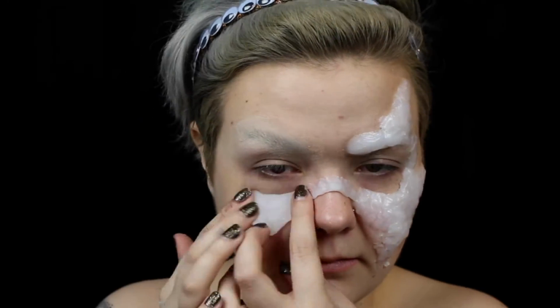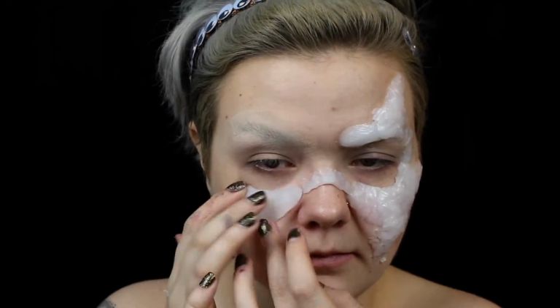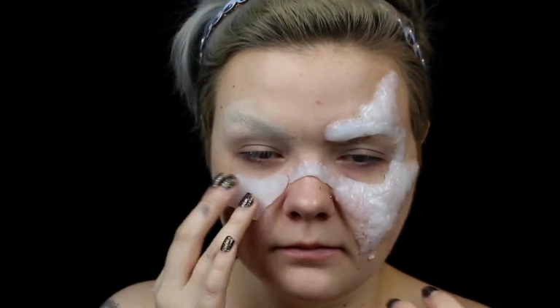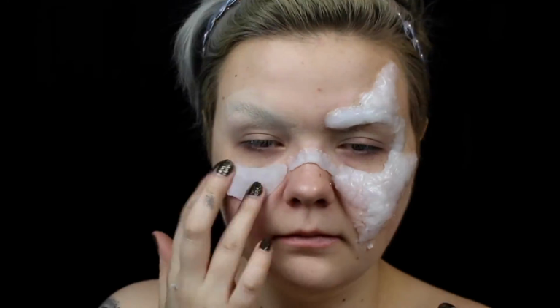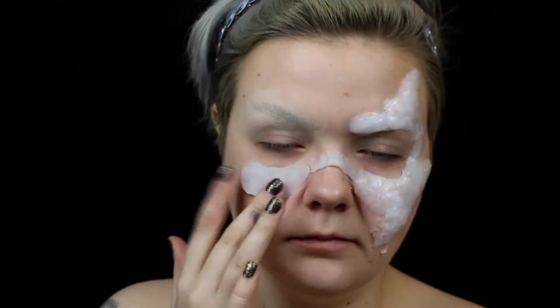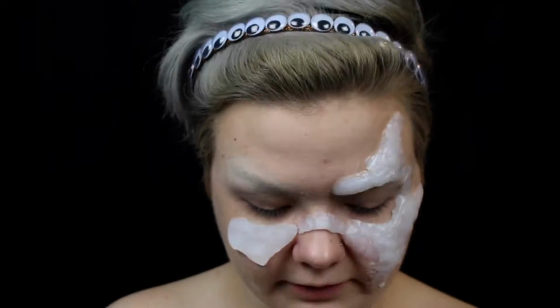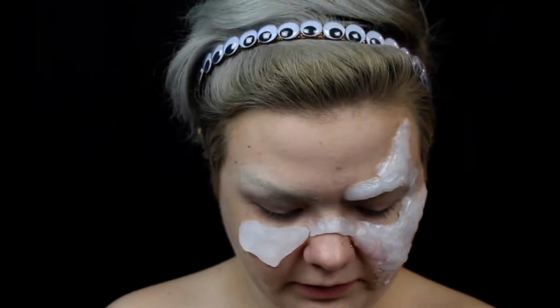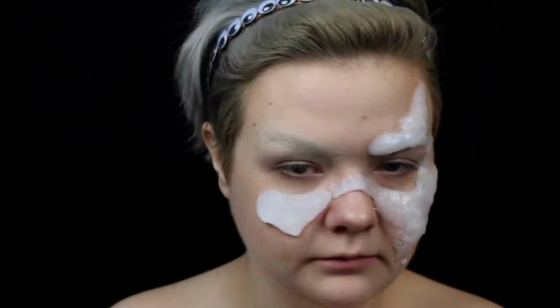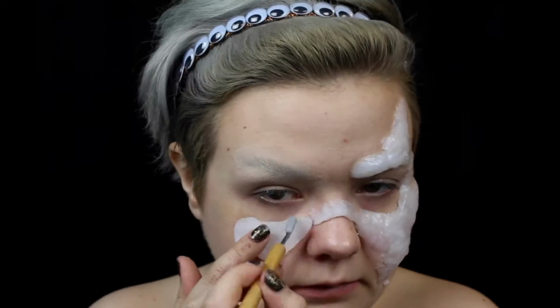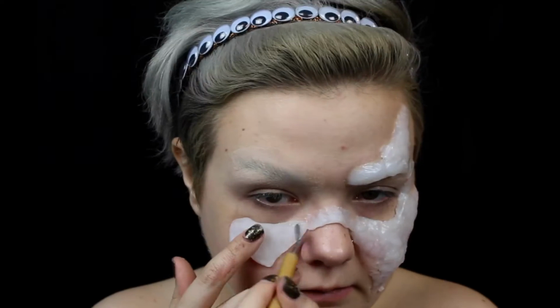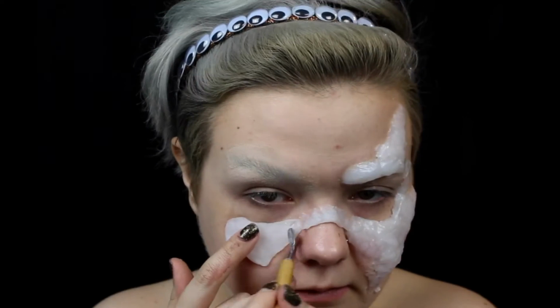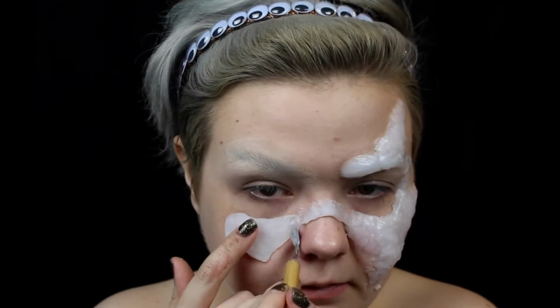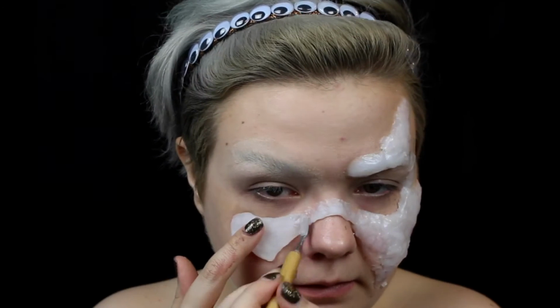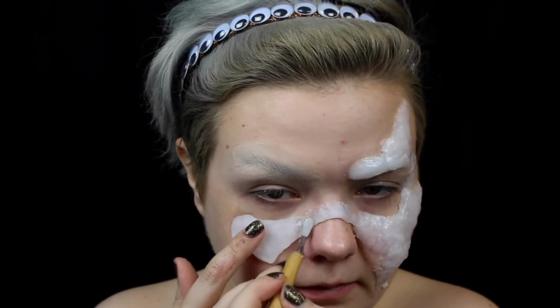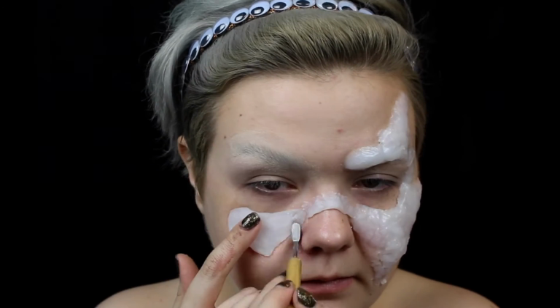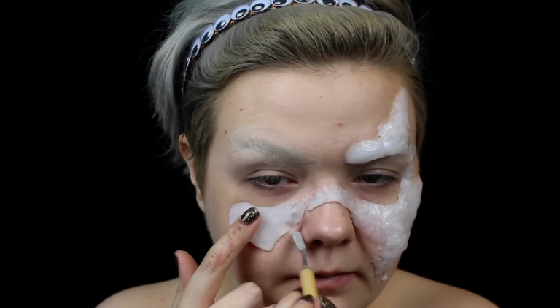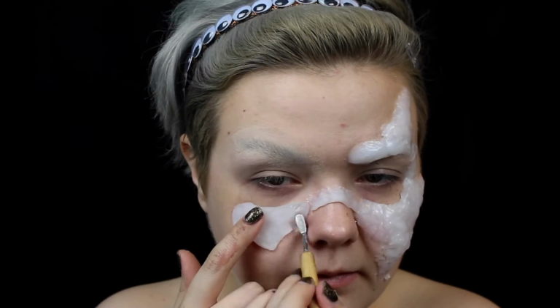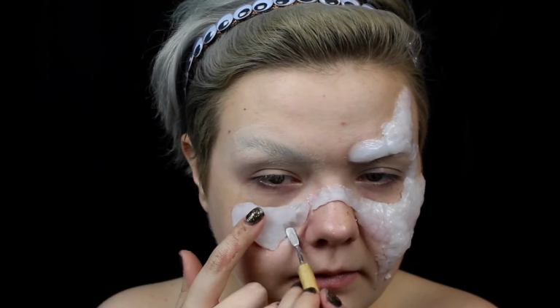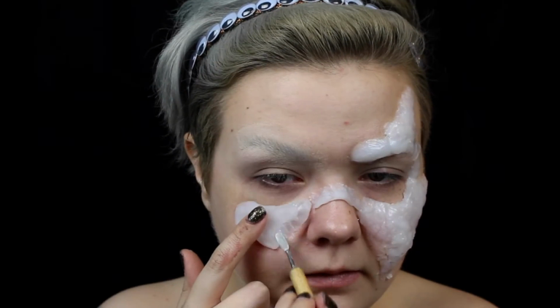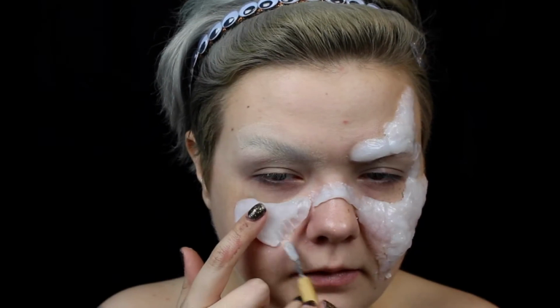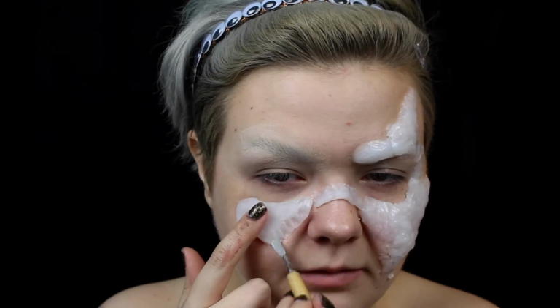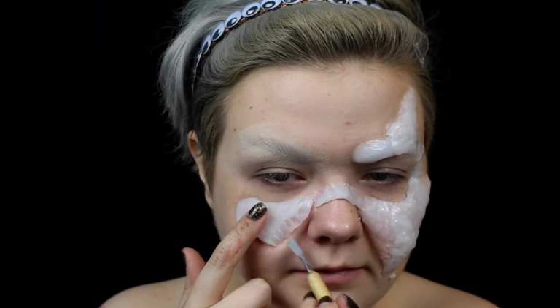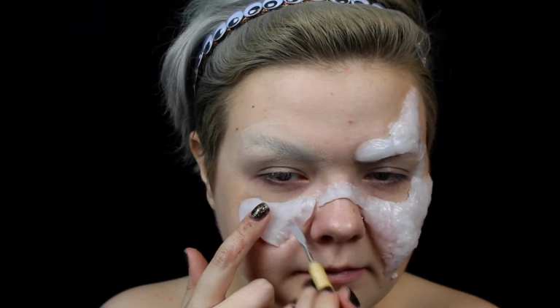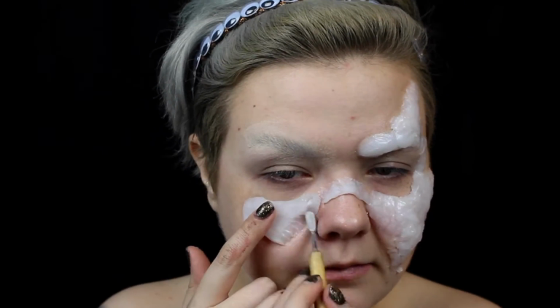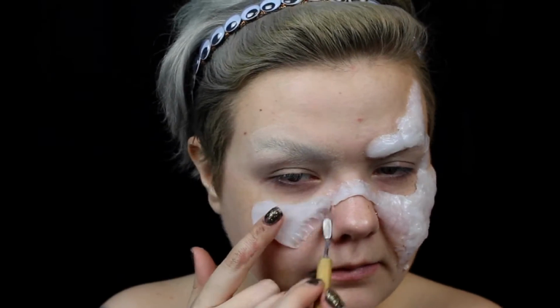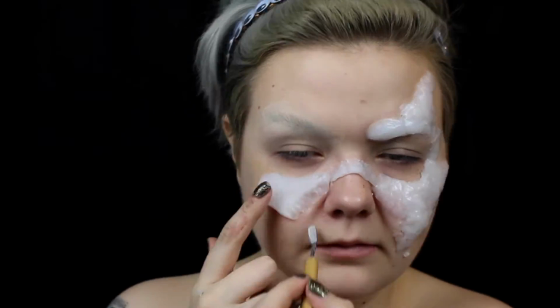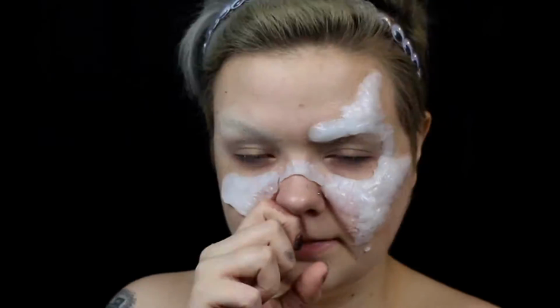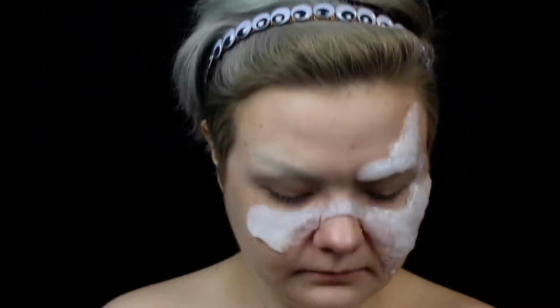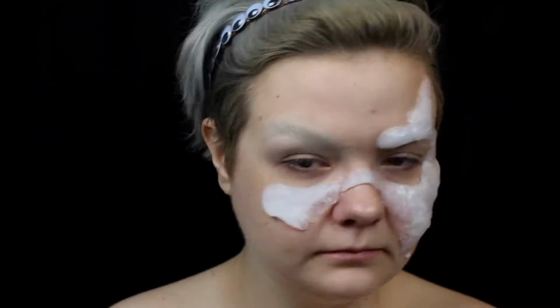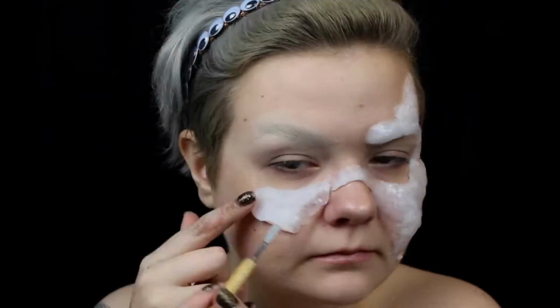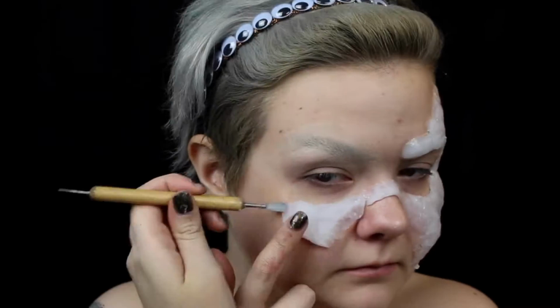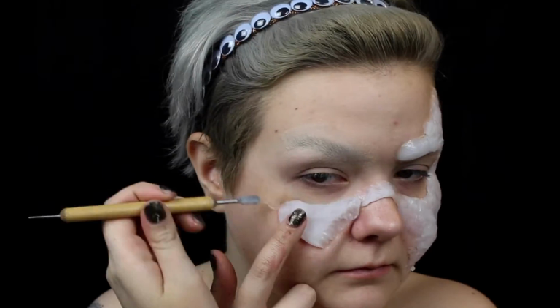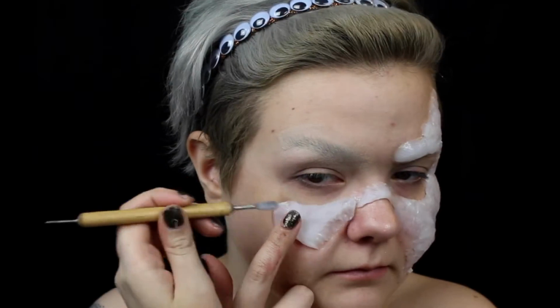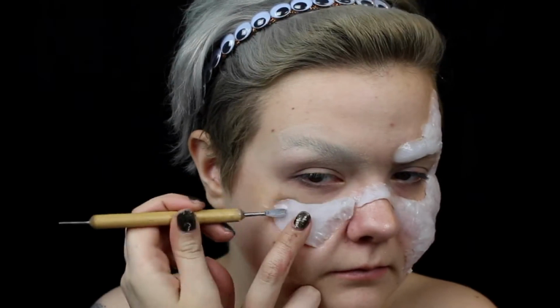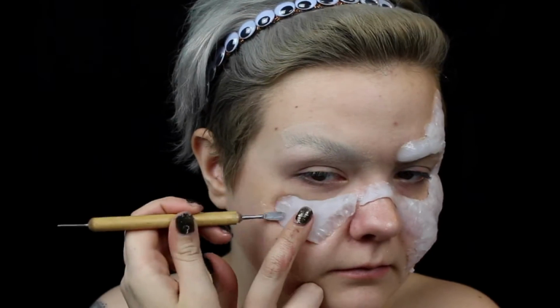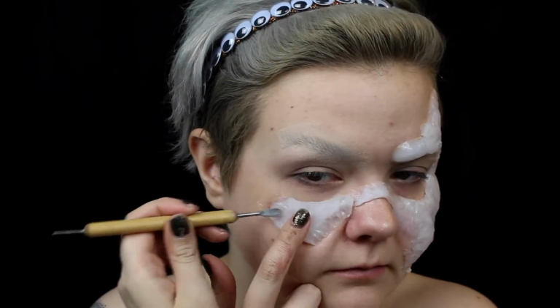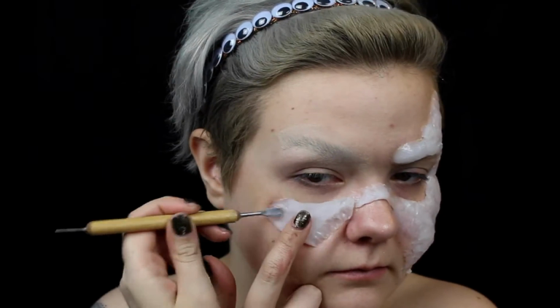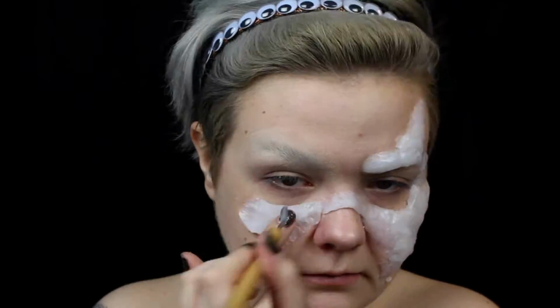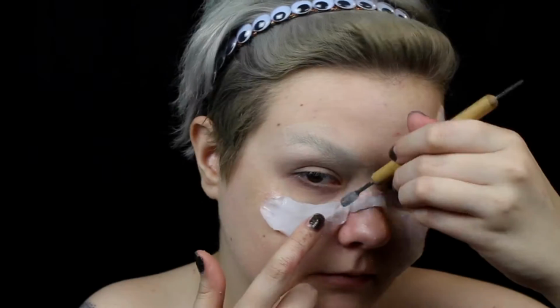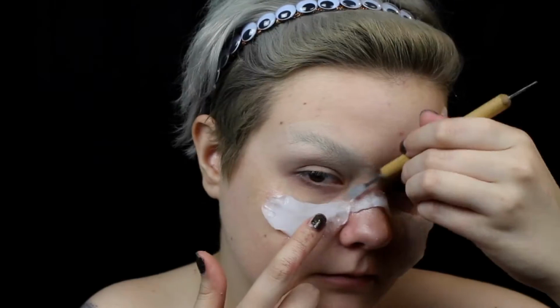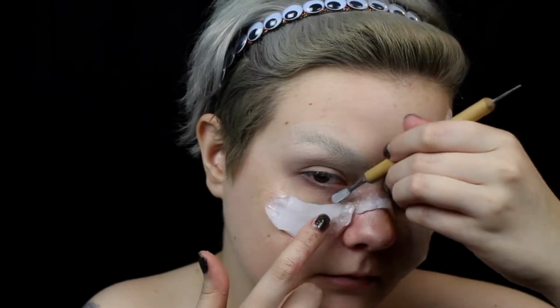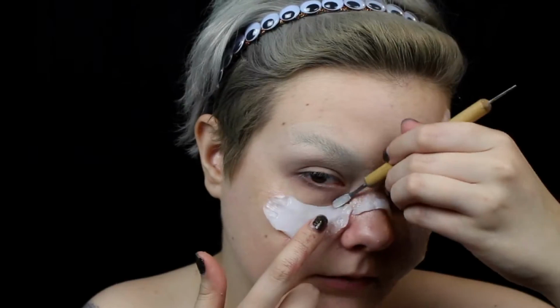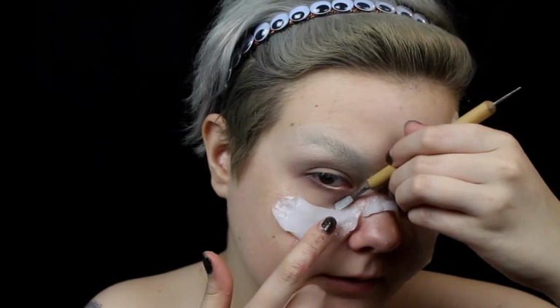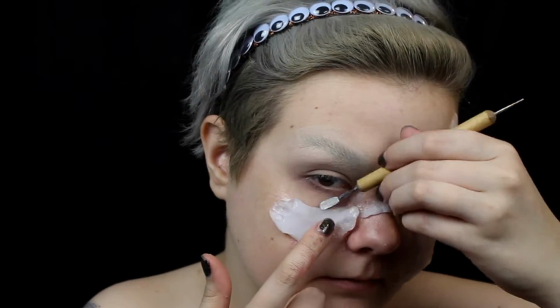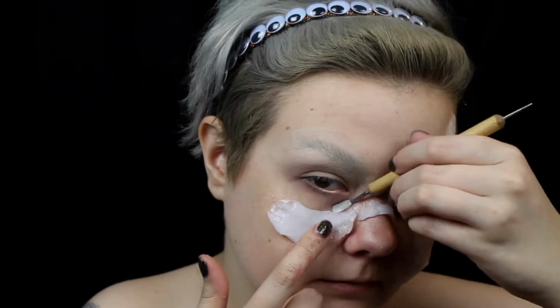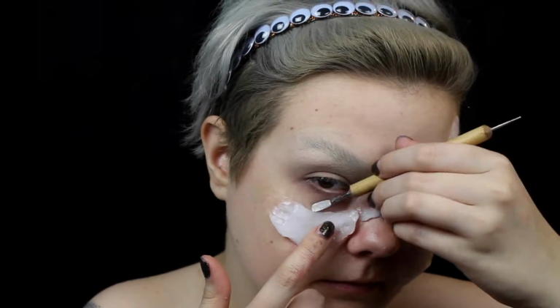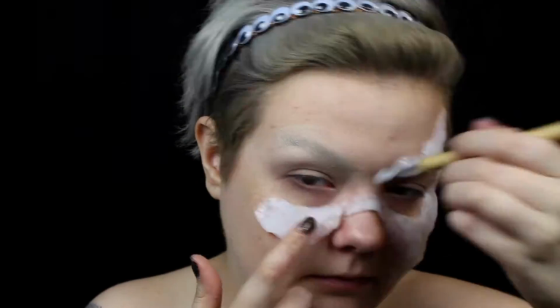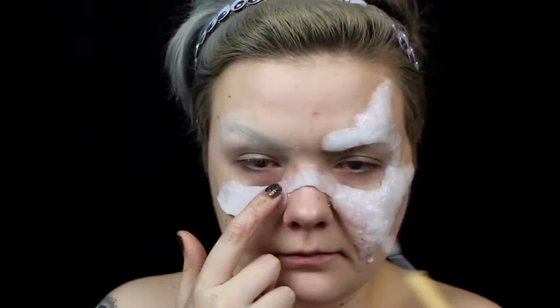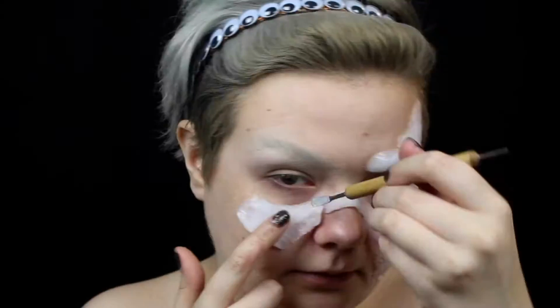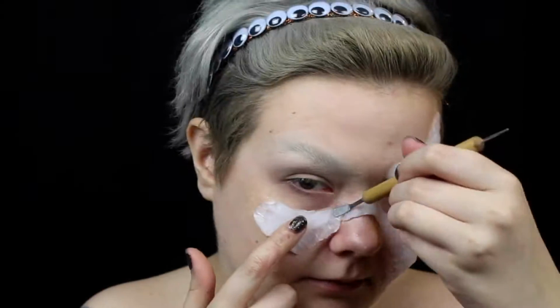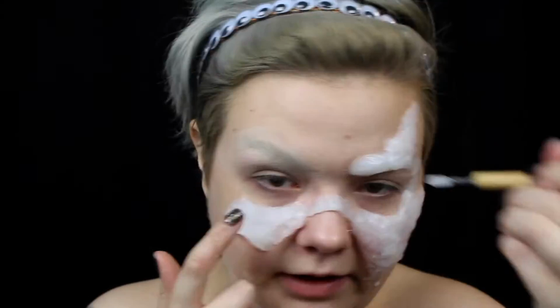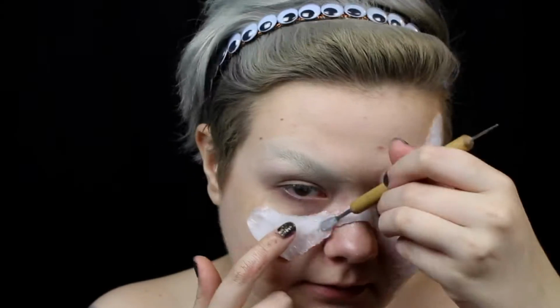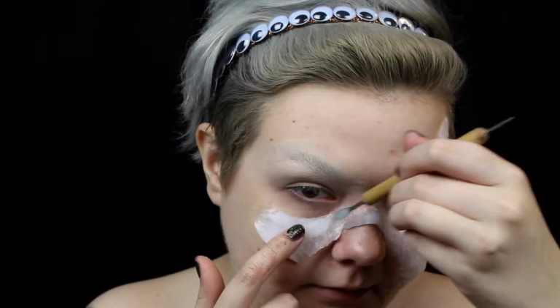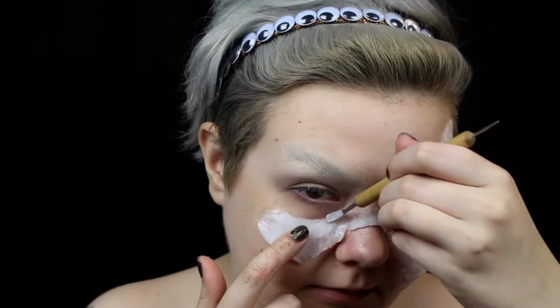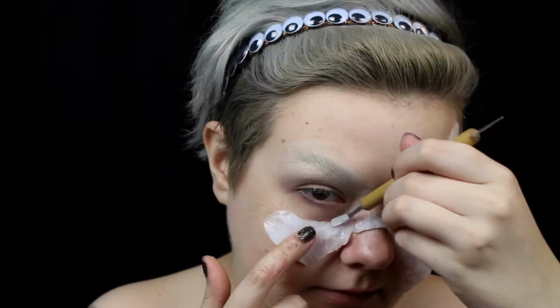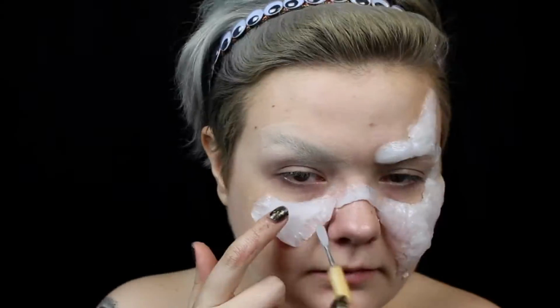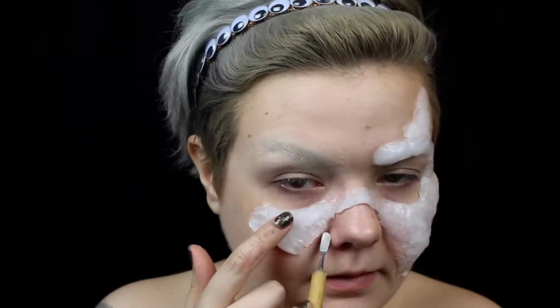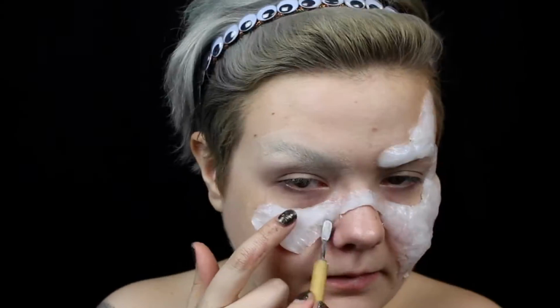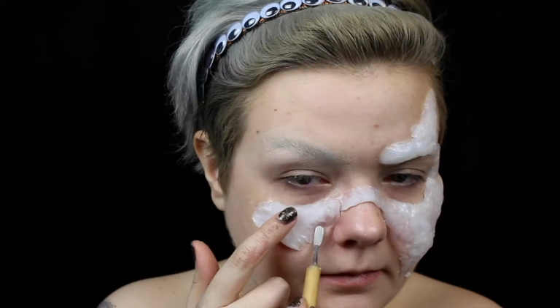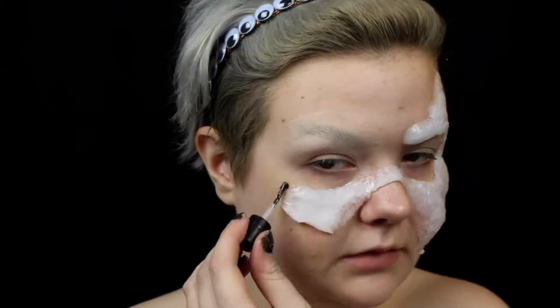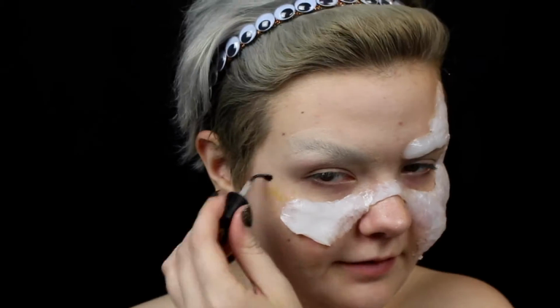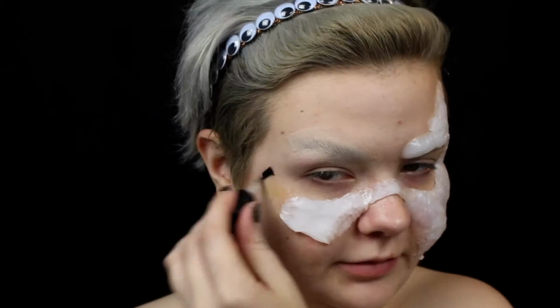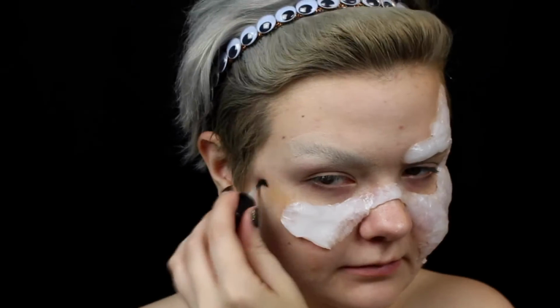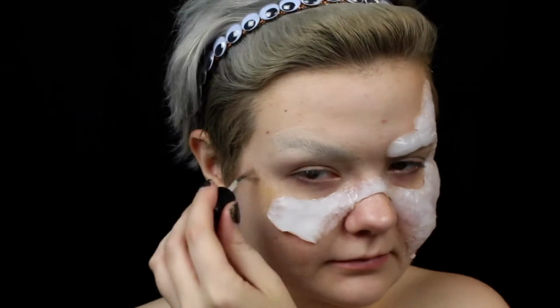As per usual, I'm using spirit gum to apply the wax. I just apply the spirit gum and then pat on it to activate it.